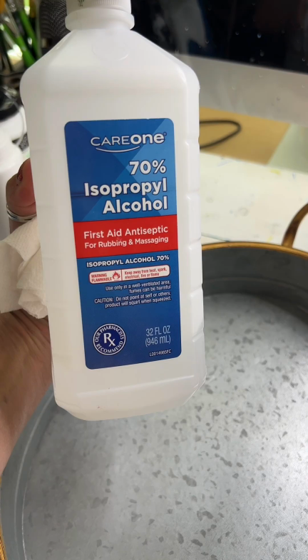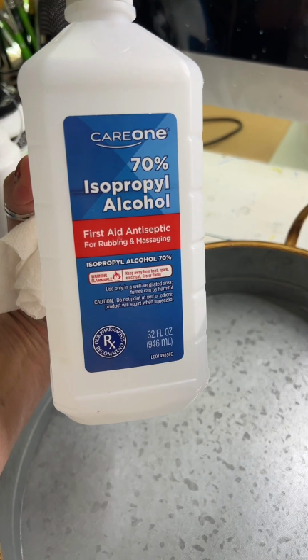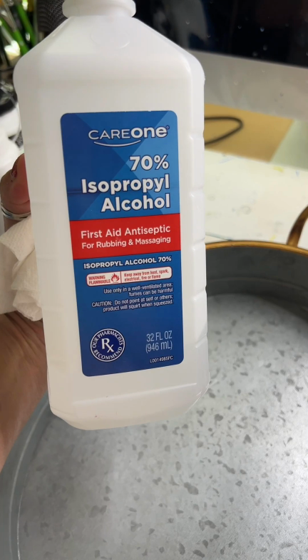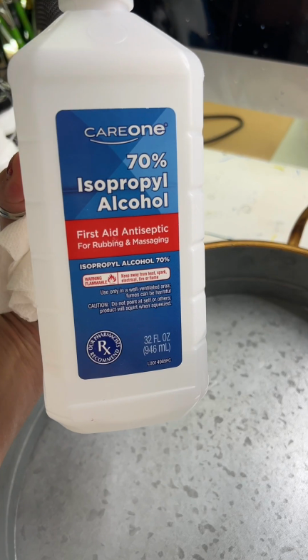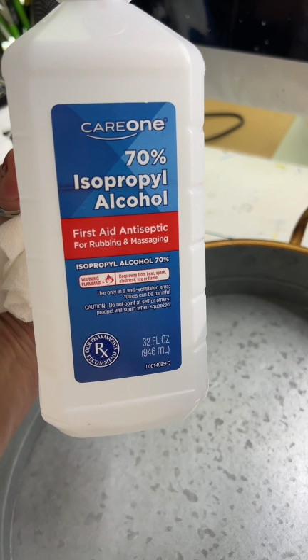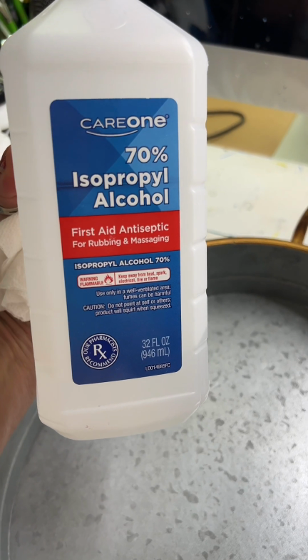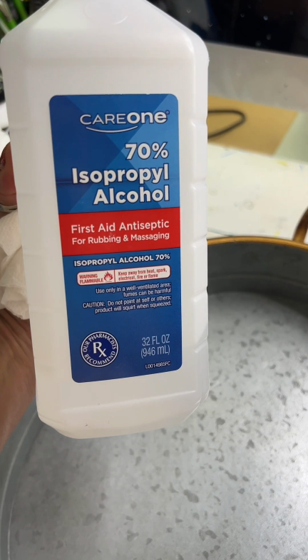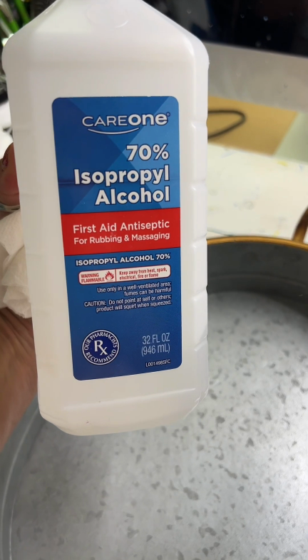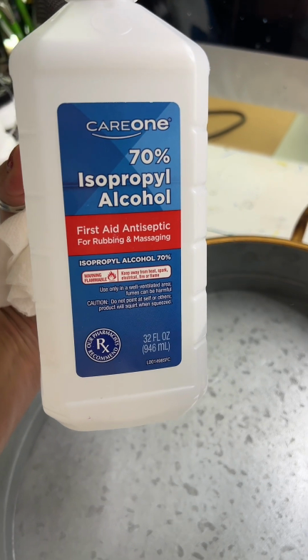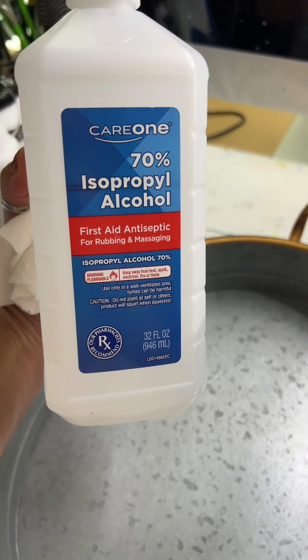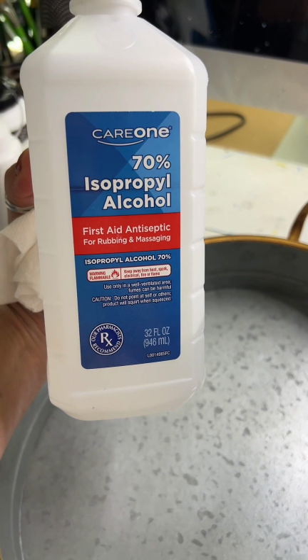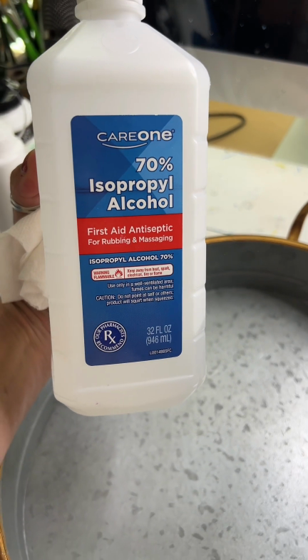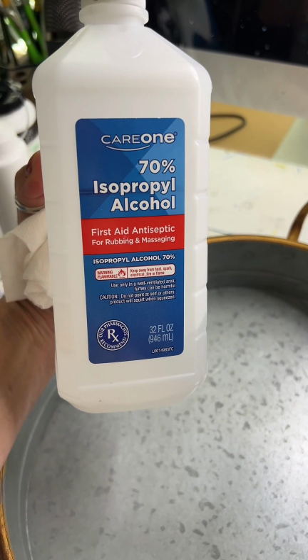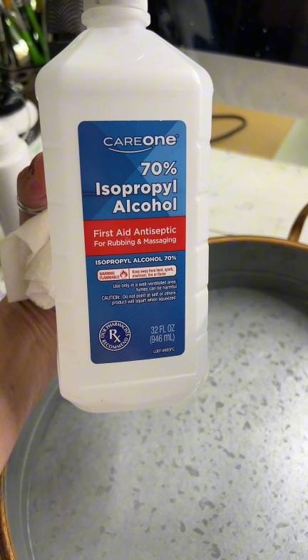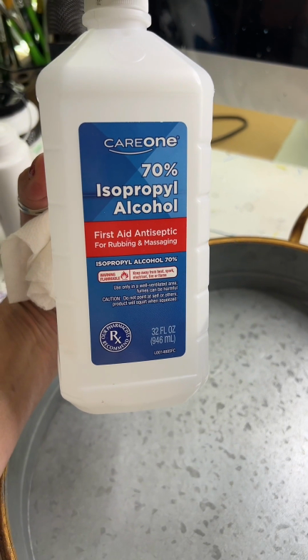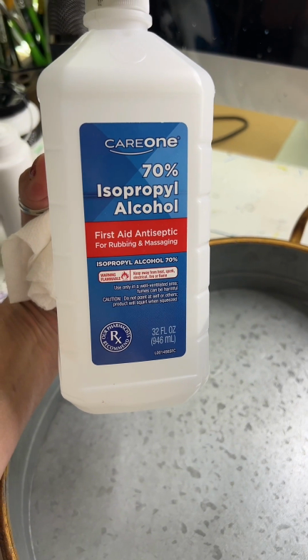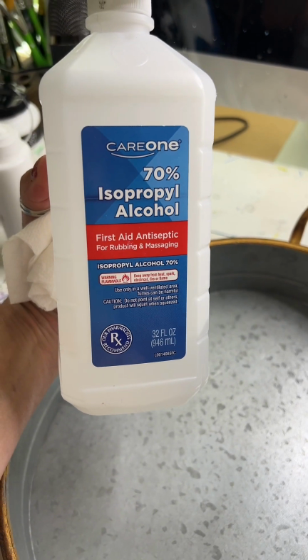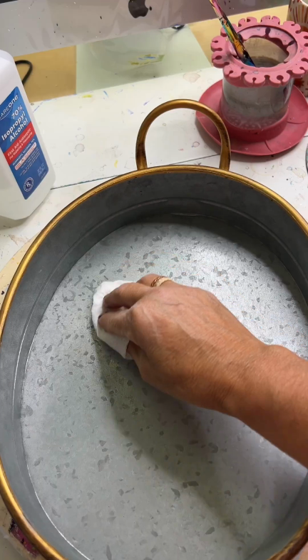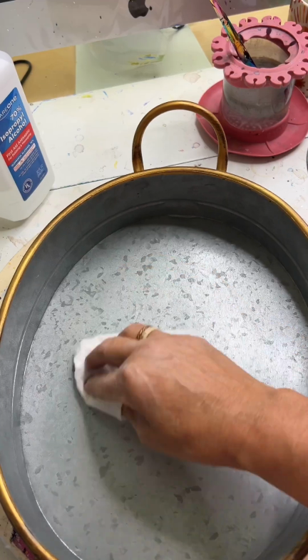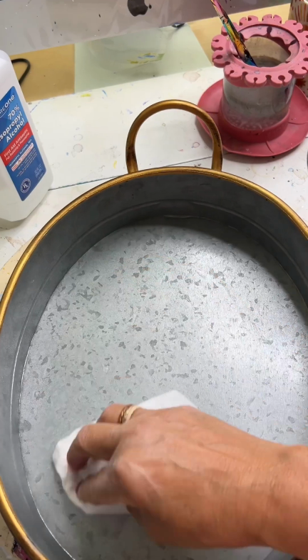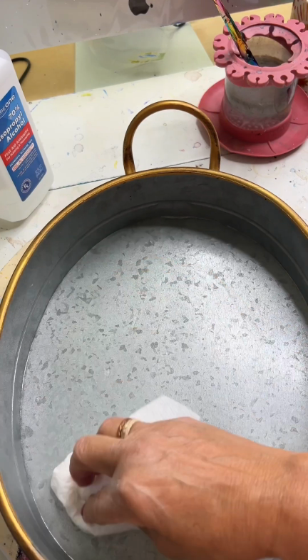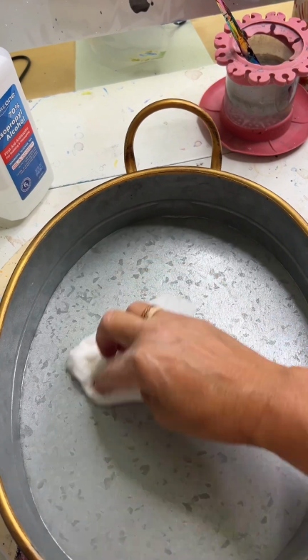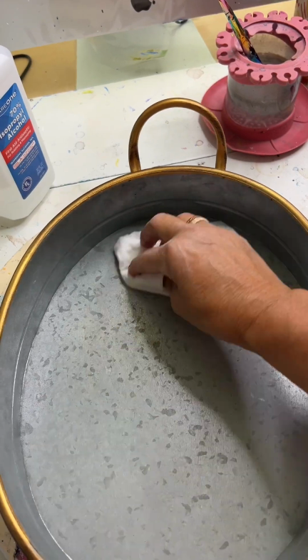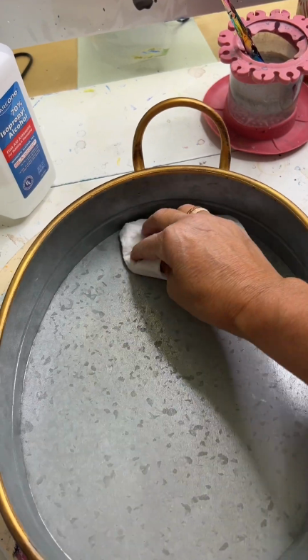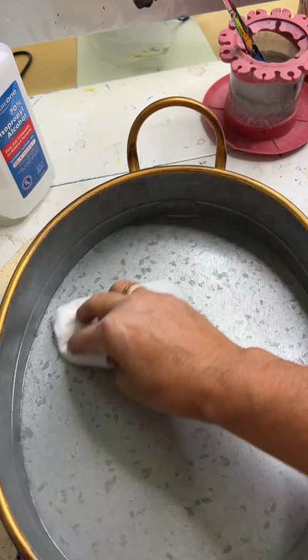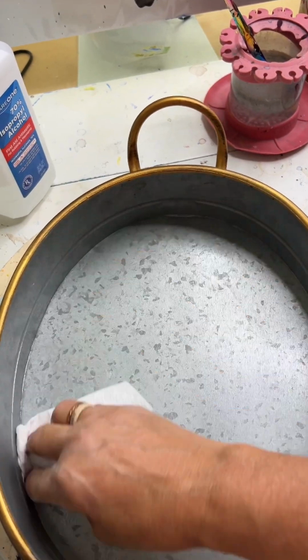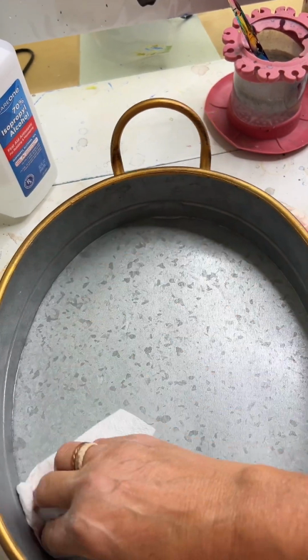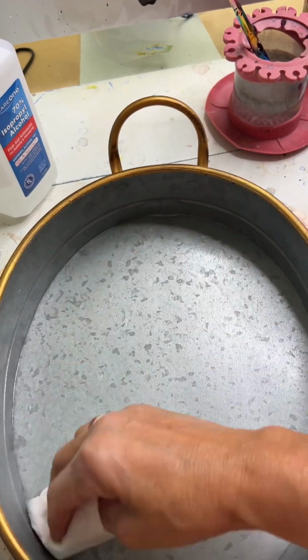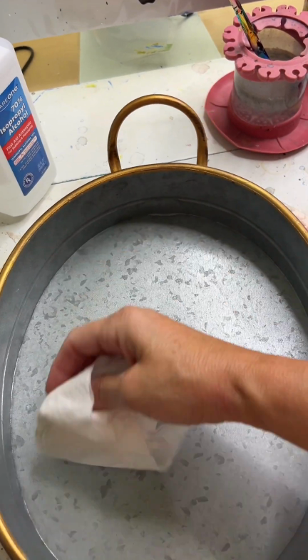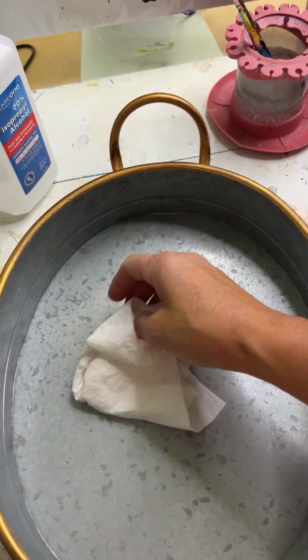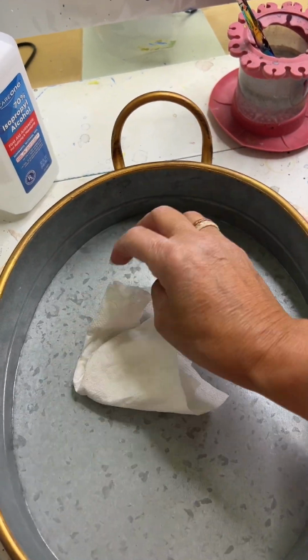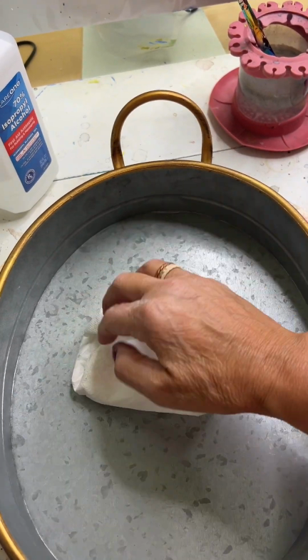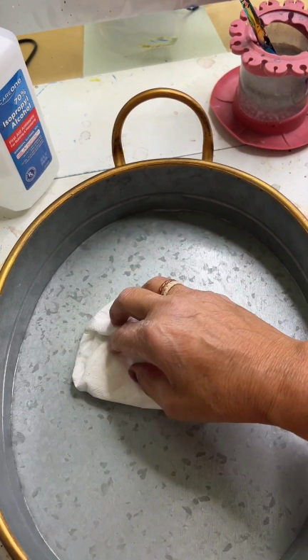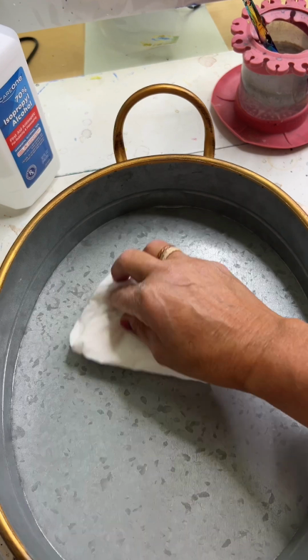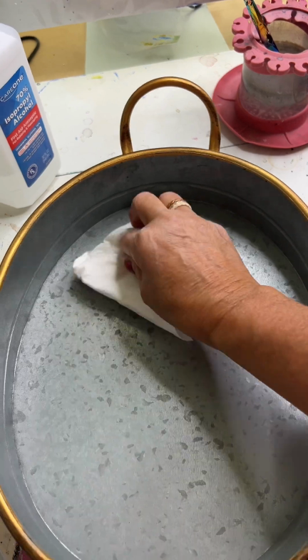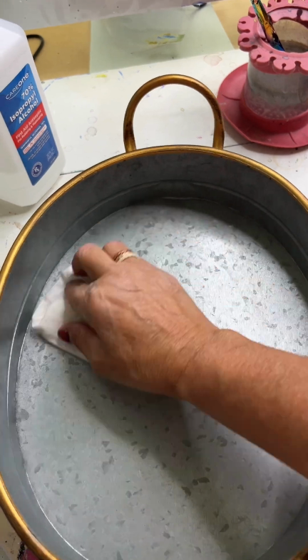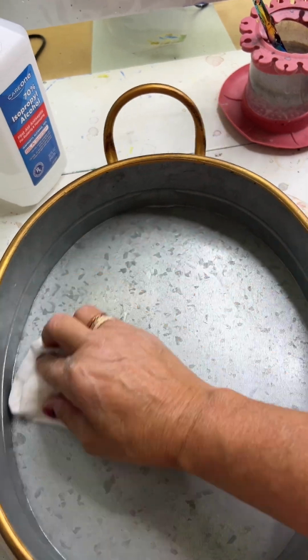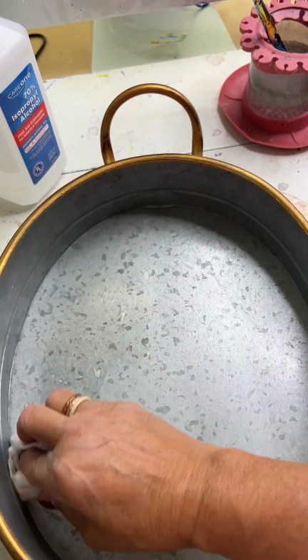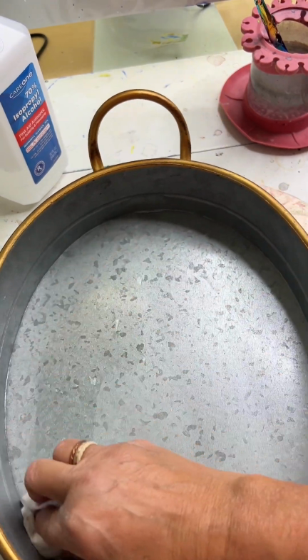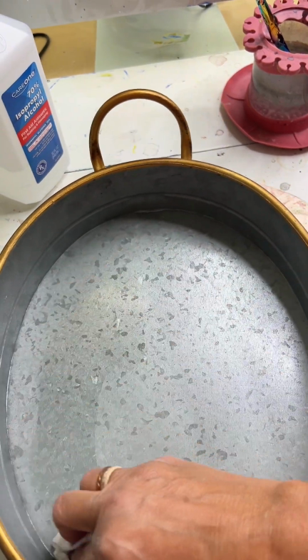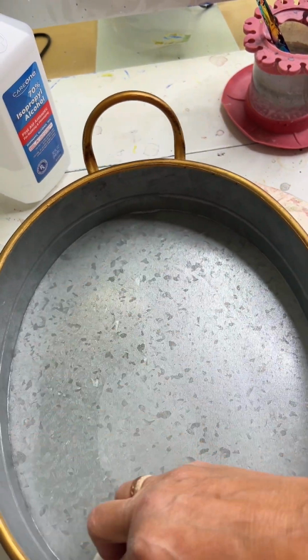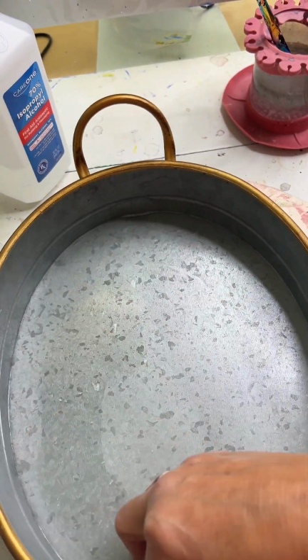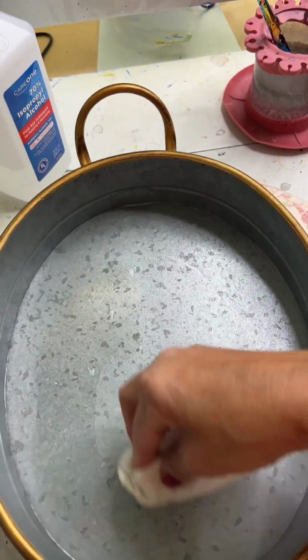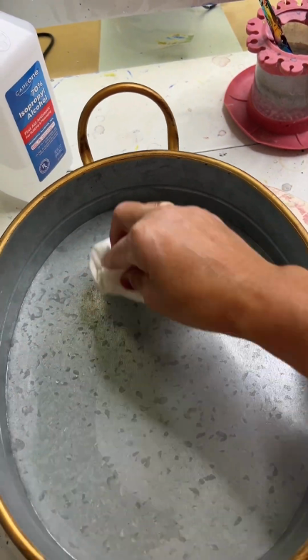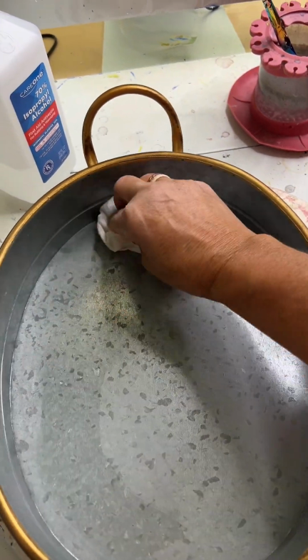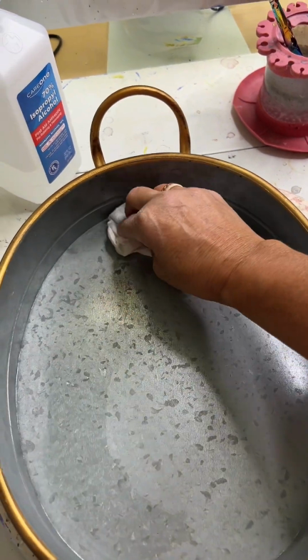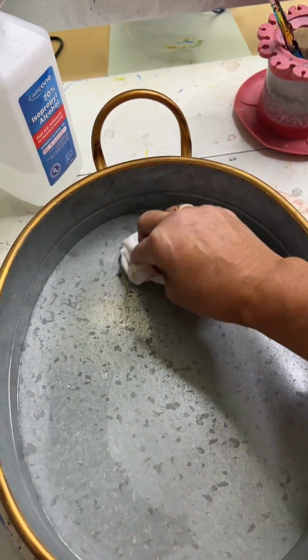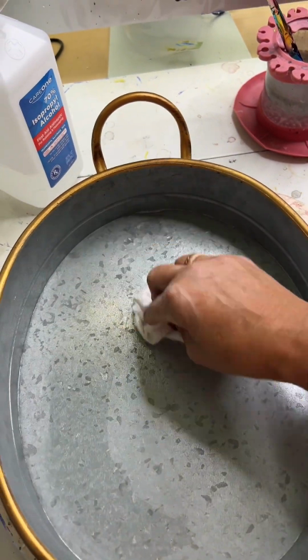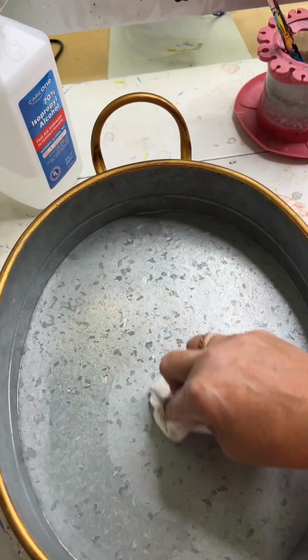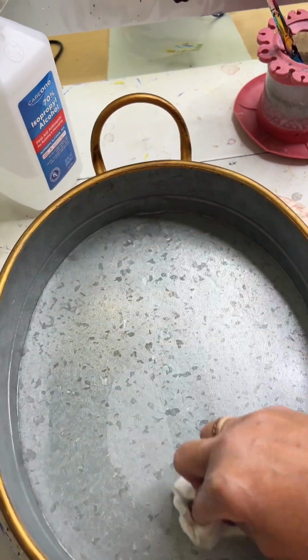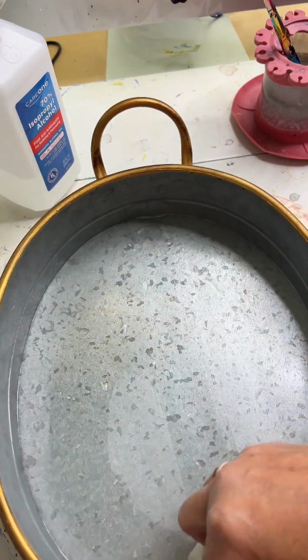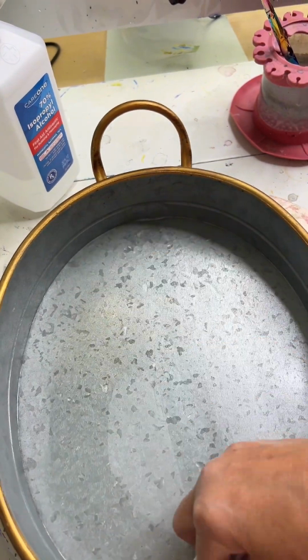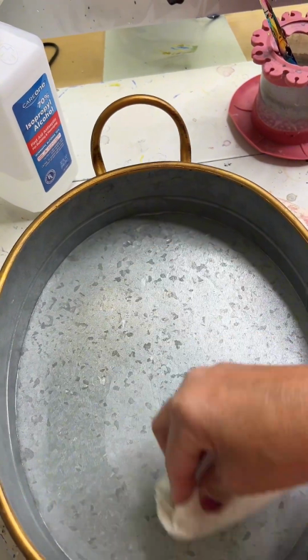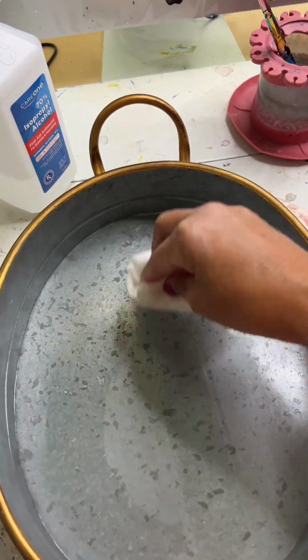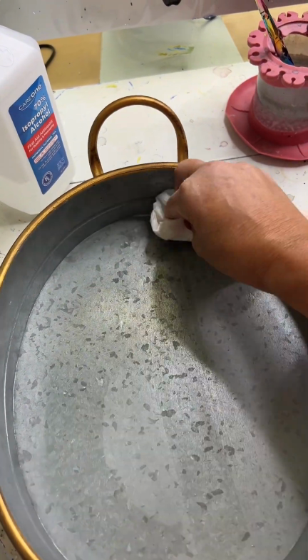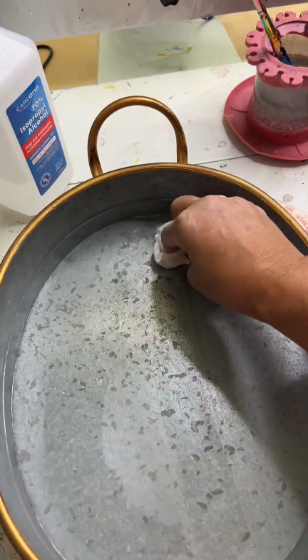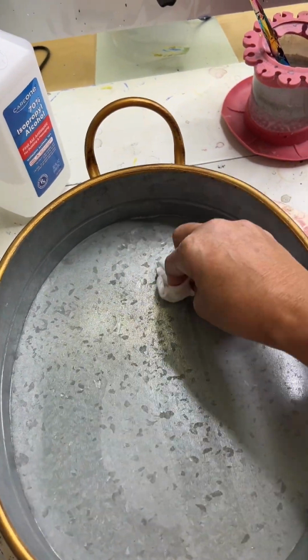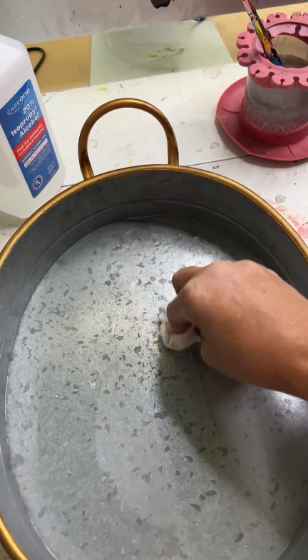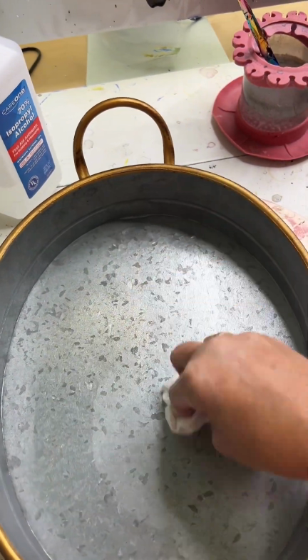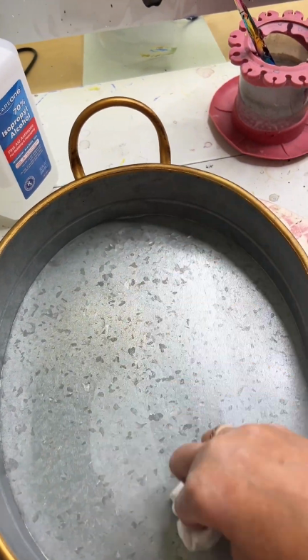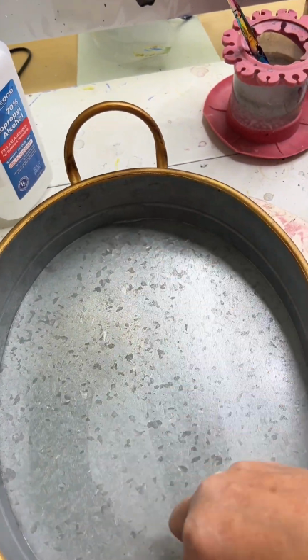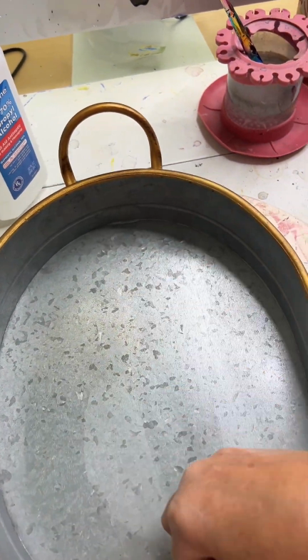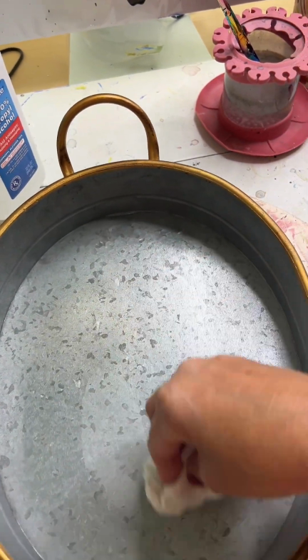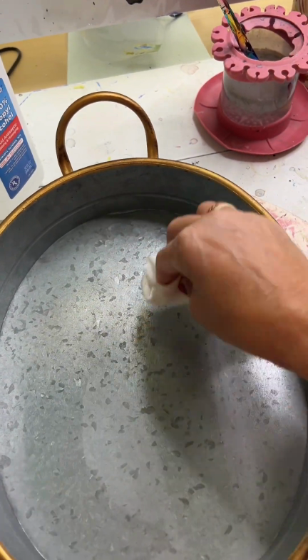If you're doing it on a hard surface, you want to clean that surface with rubbing alcohol, get it really cleaned up well and dry.